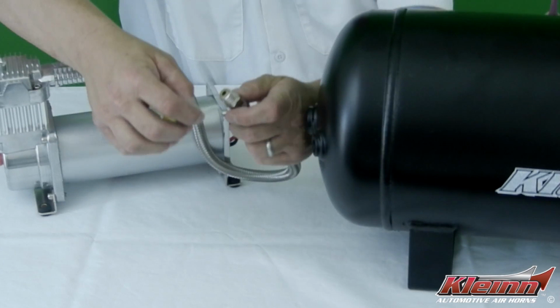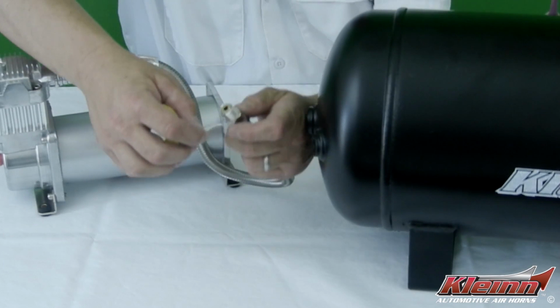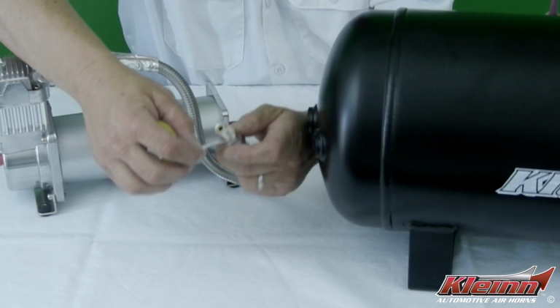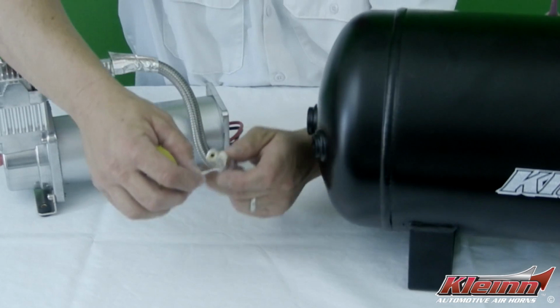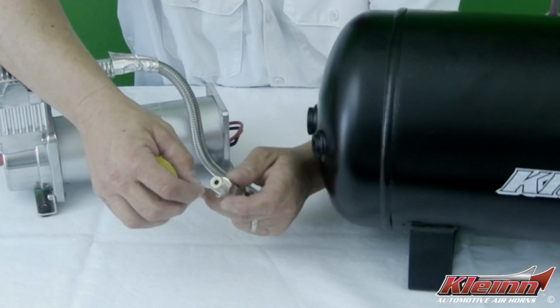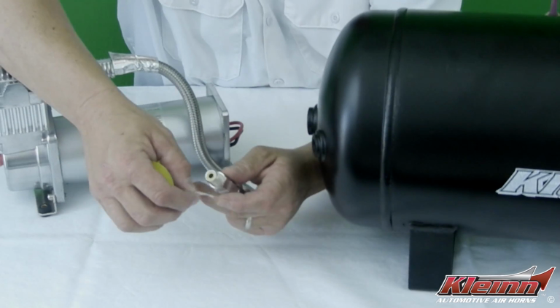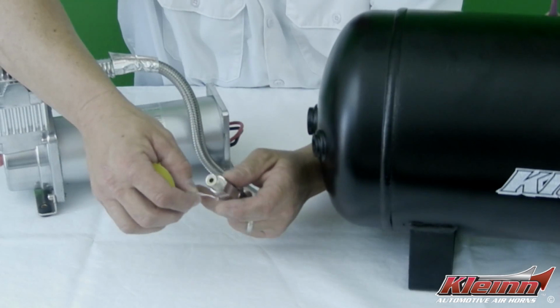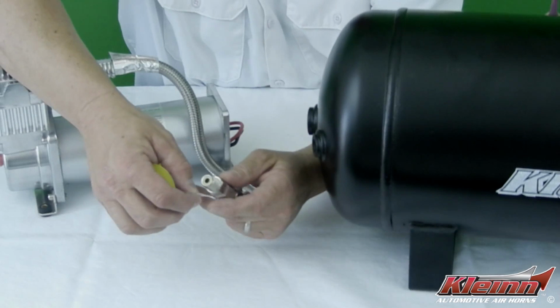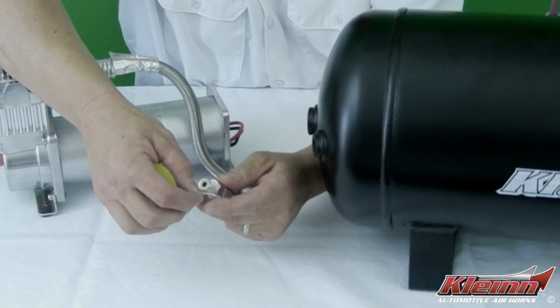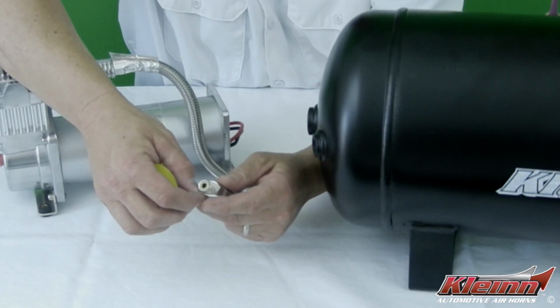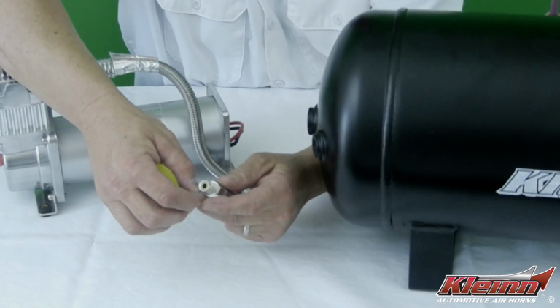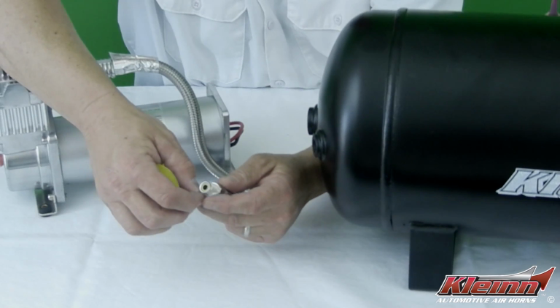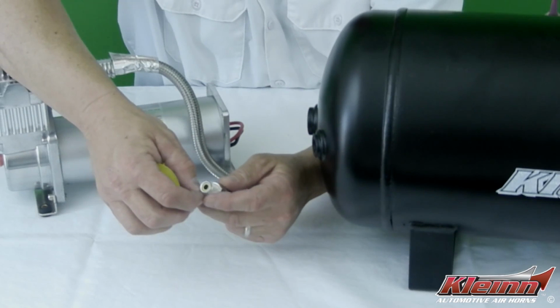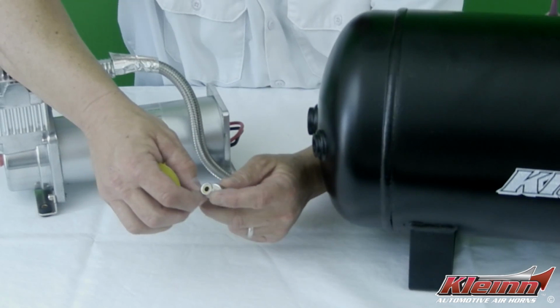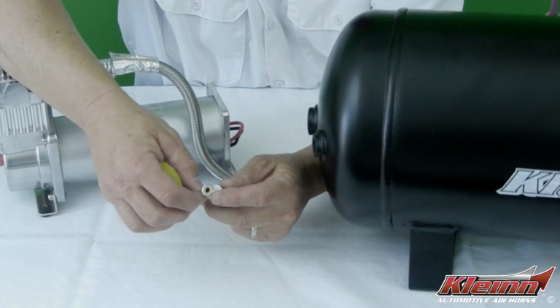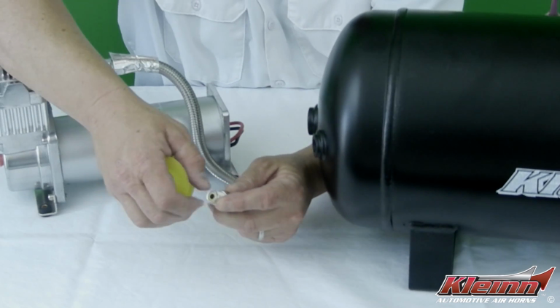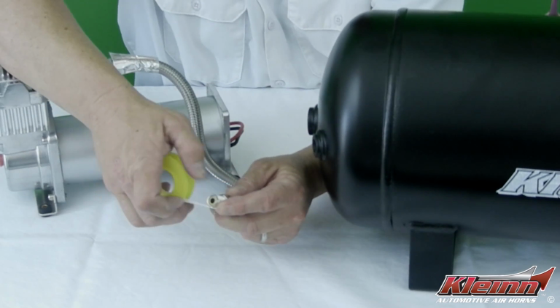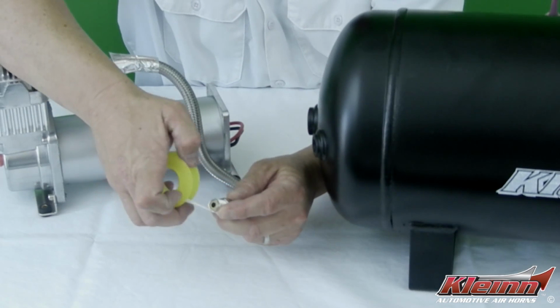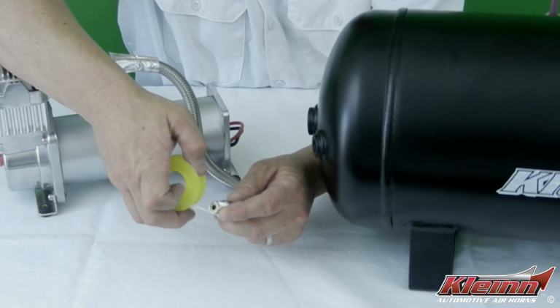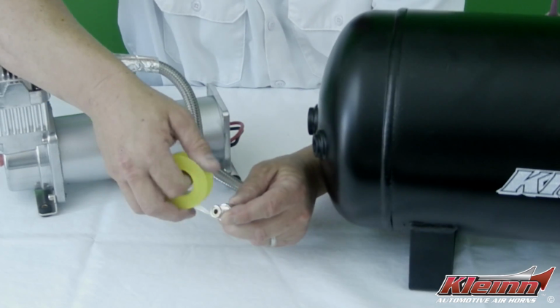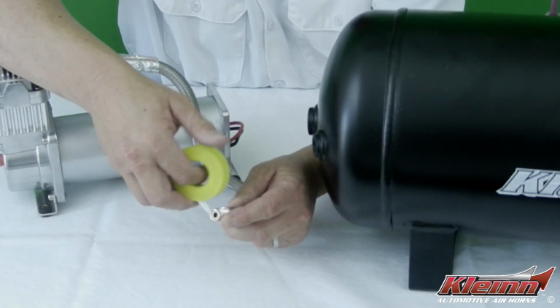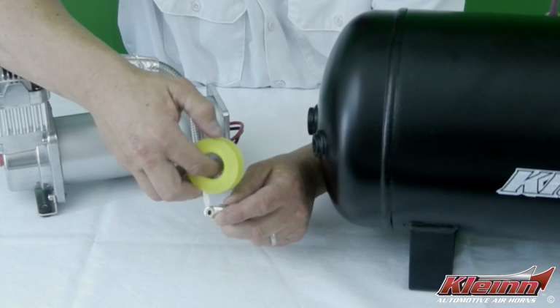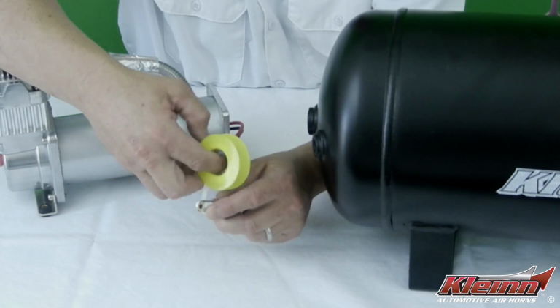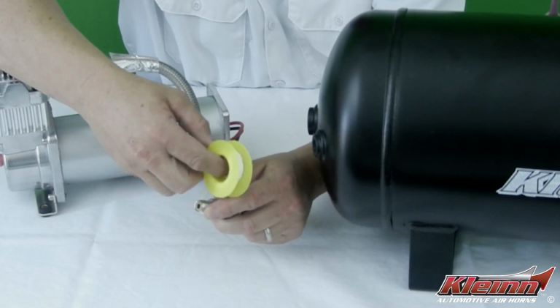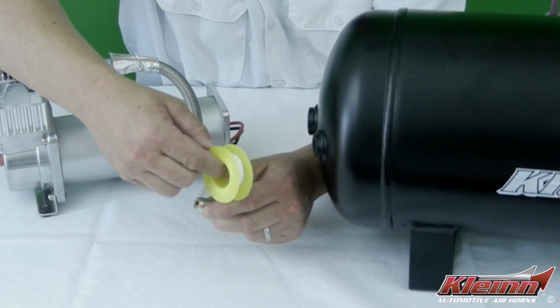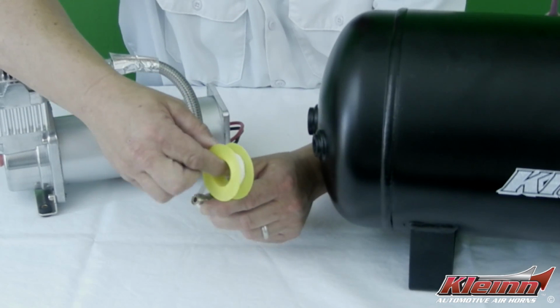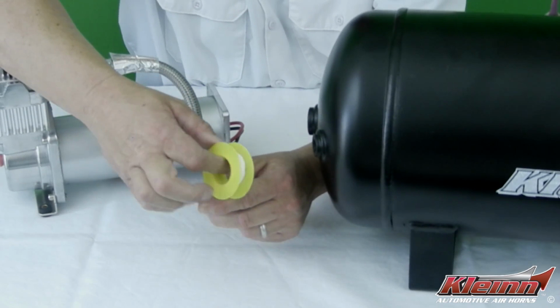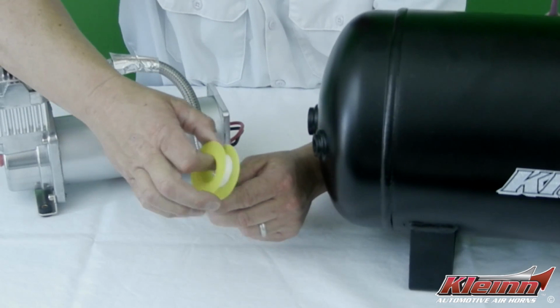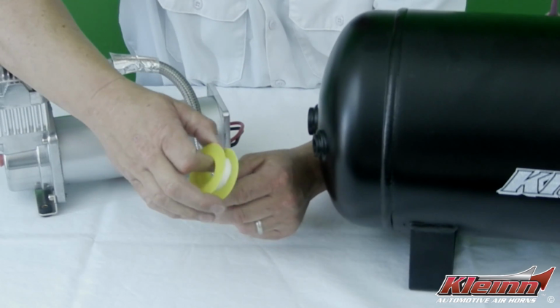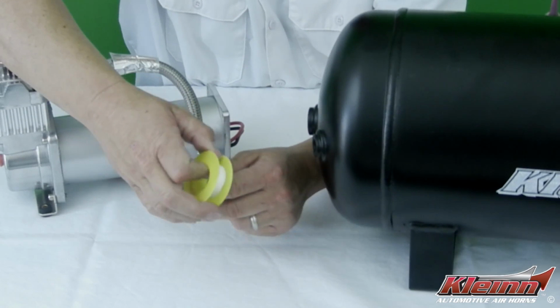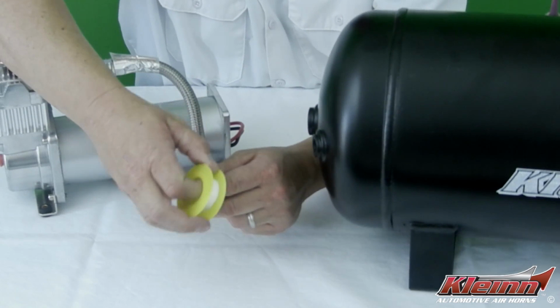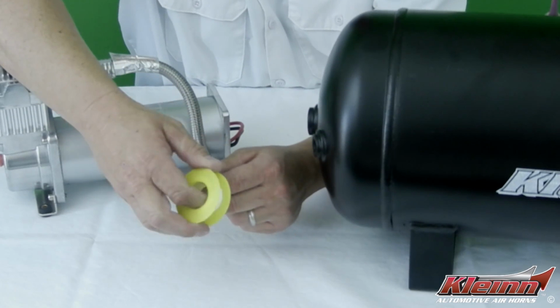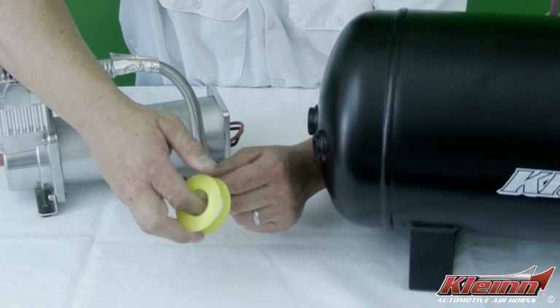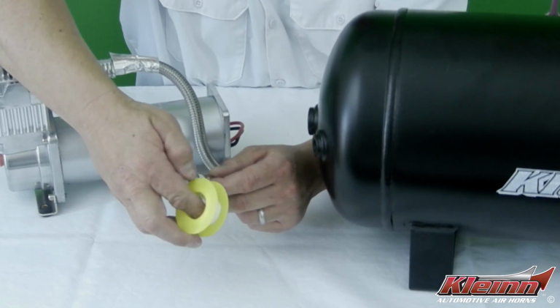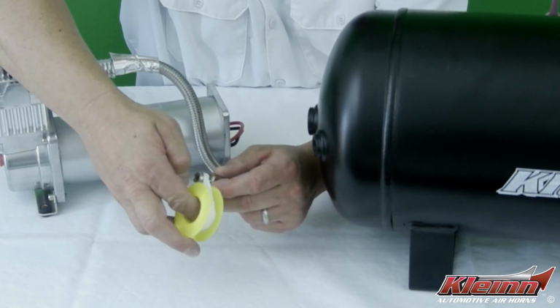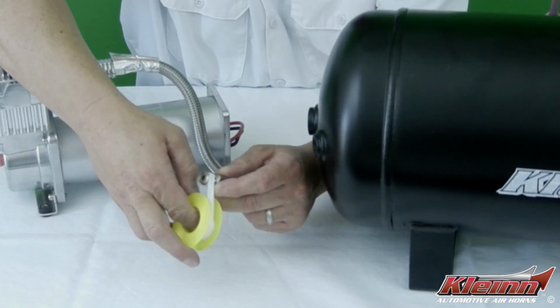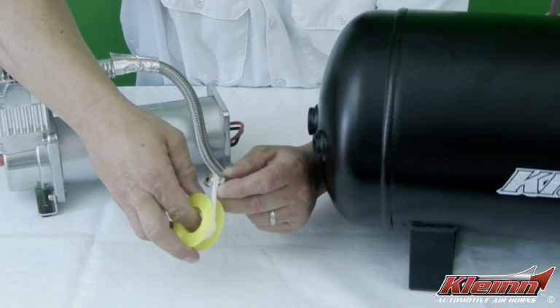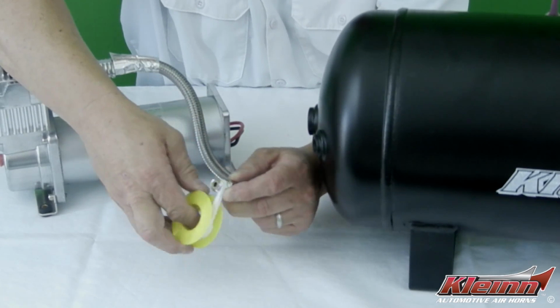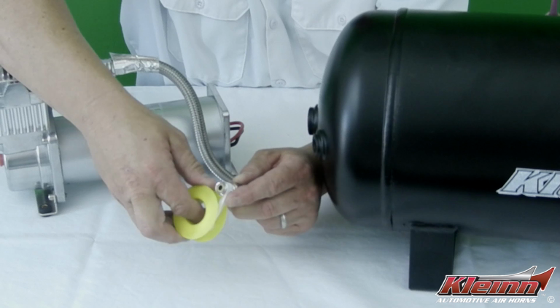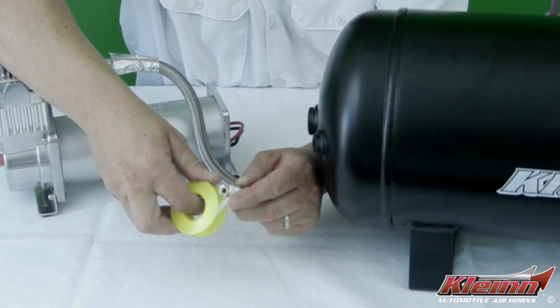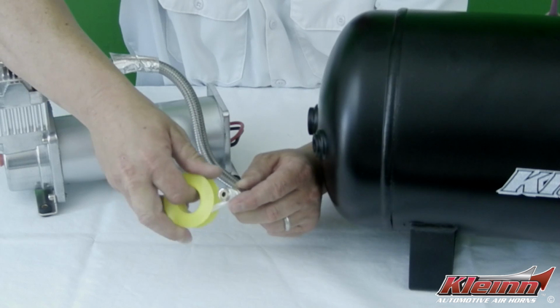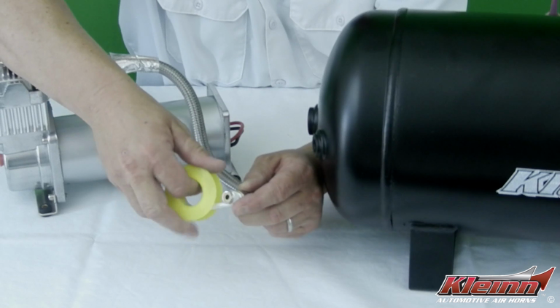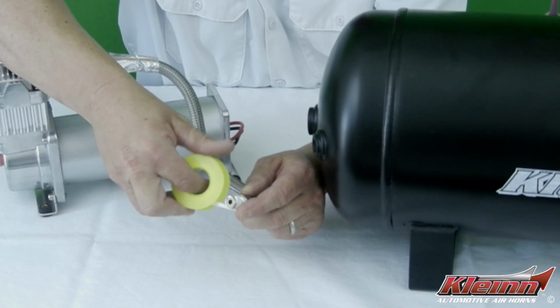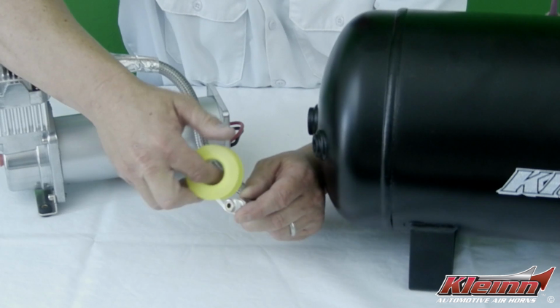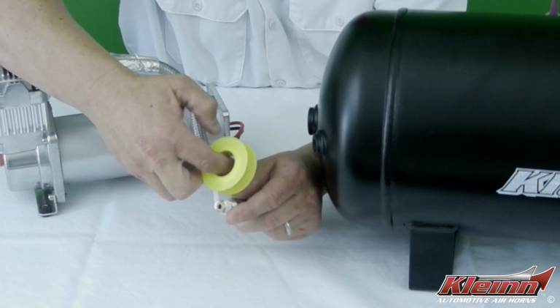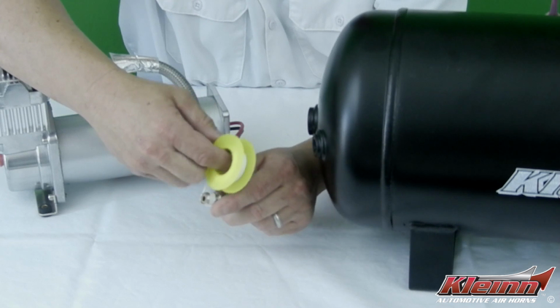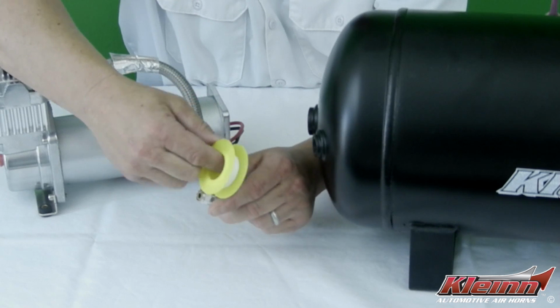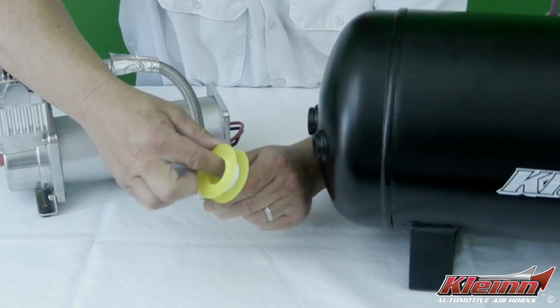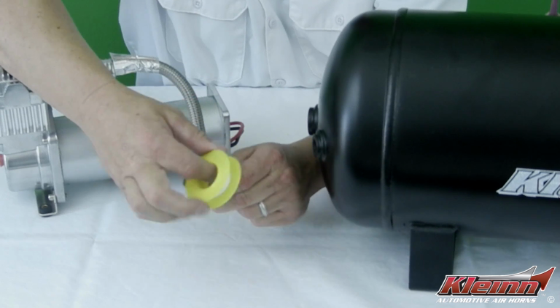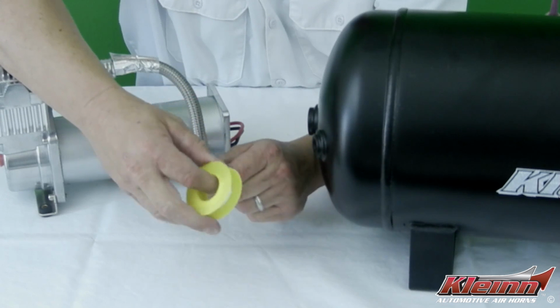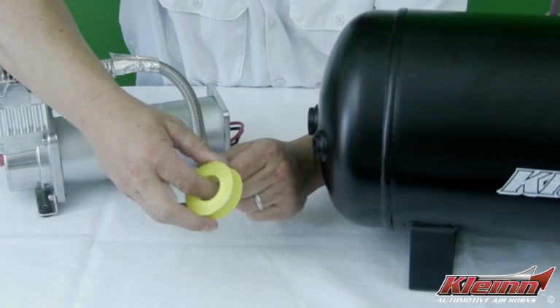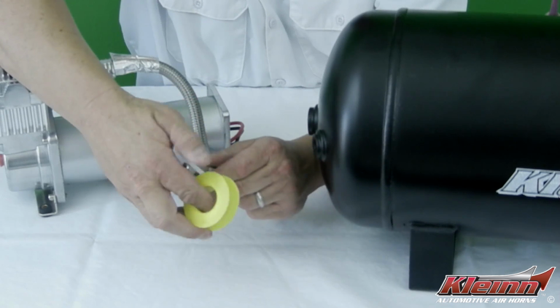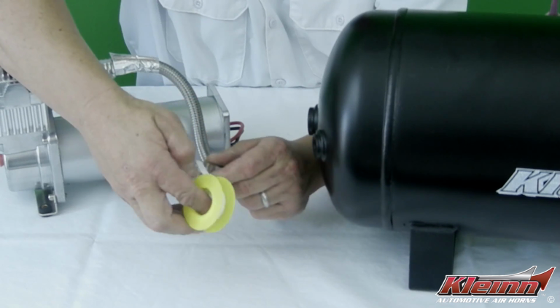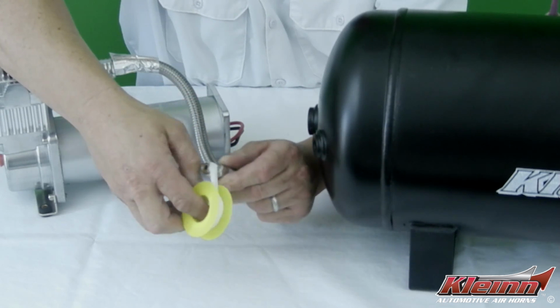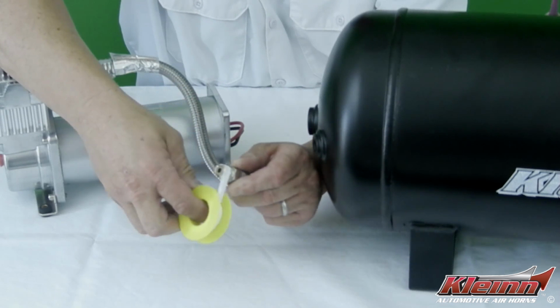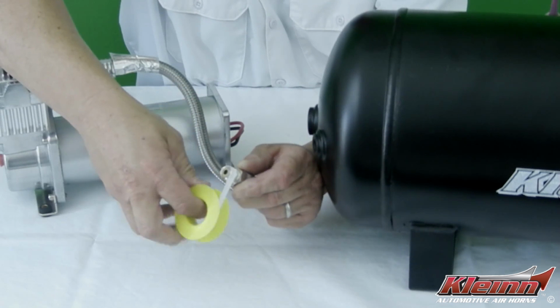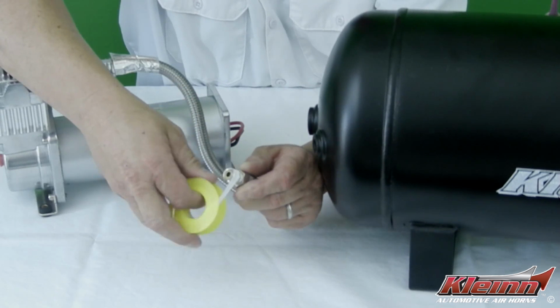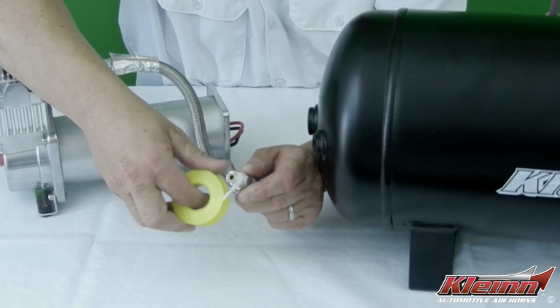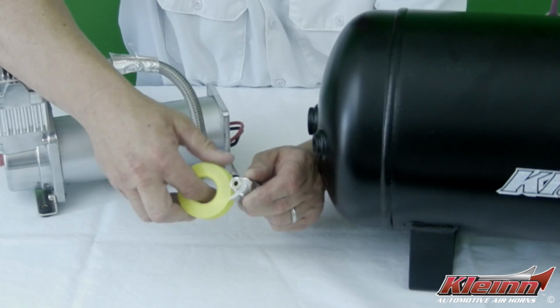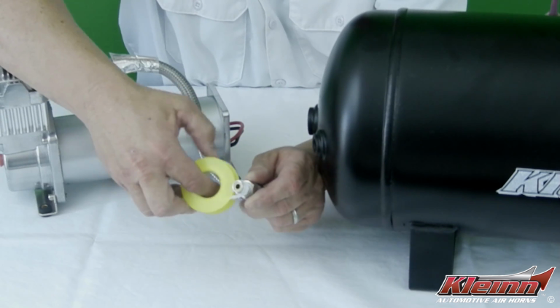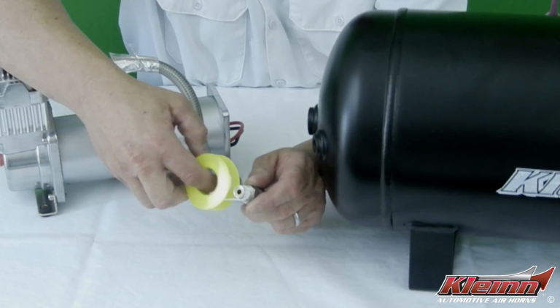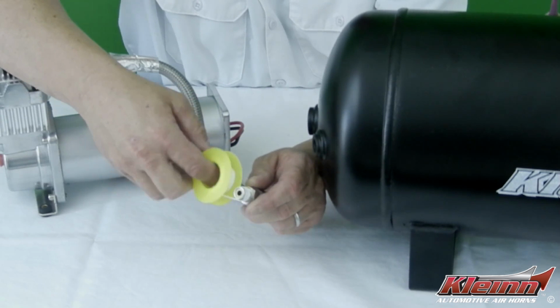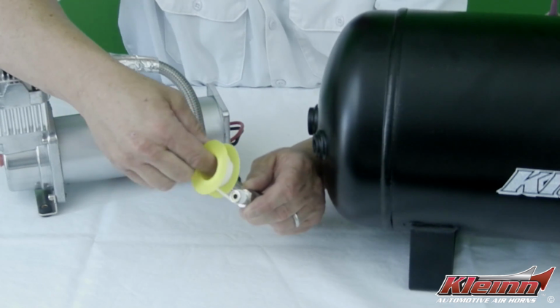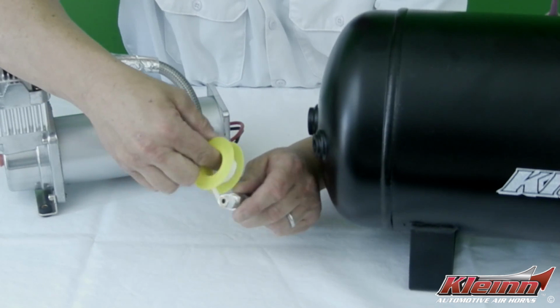Because there is a moving mechanism inside the check valve, it is extremely important to install the check valve properly and never over-tighten it.